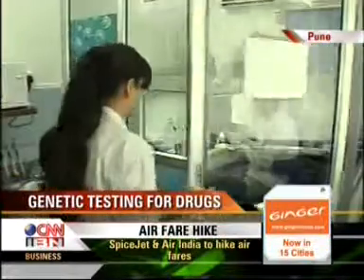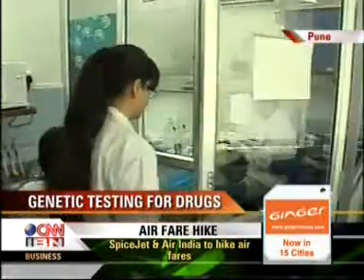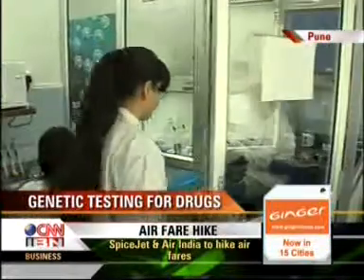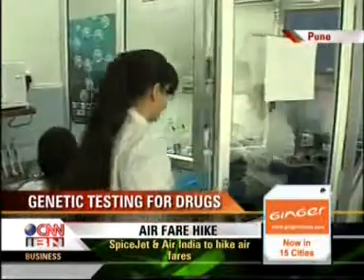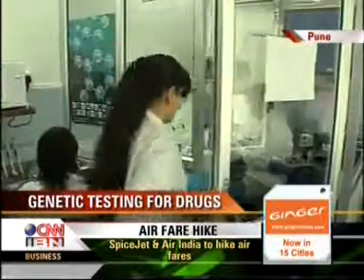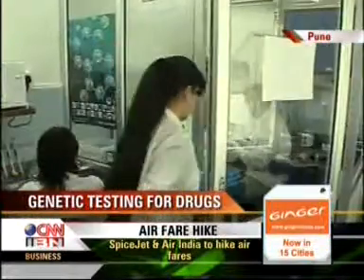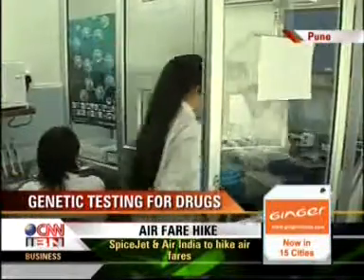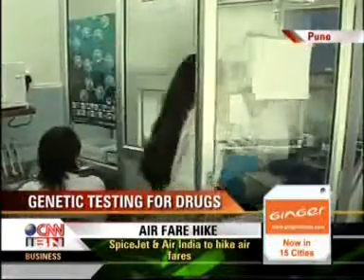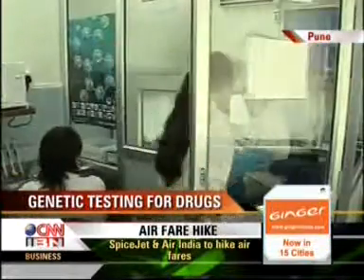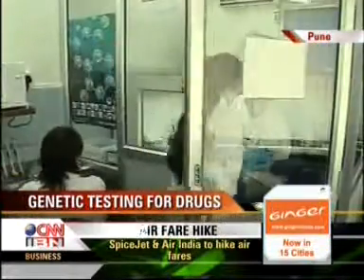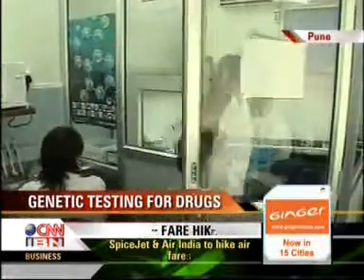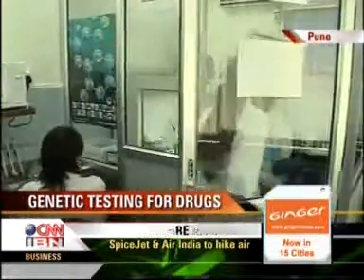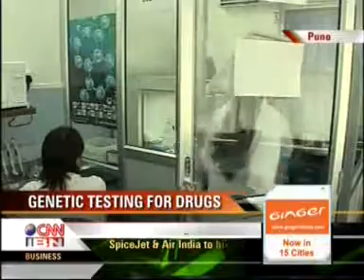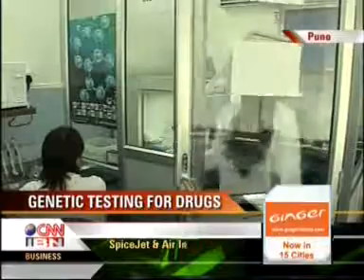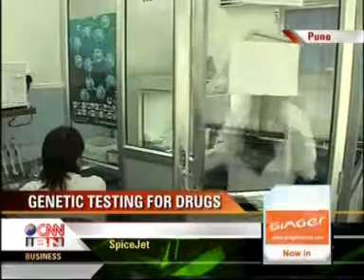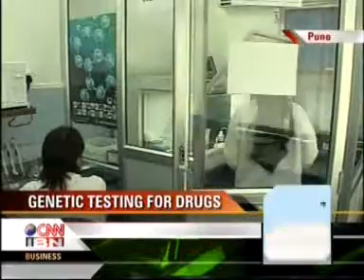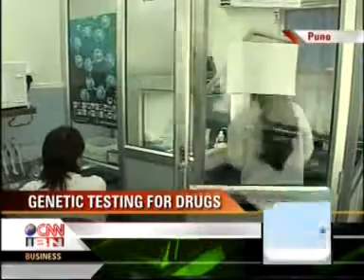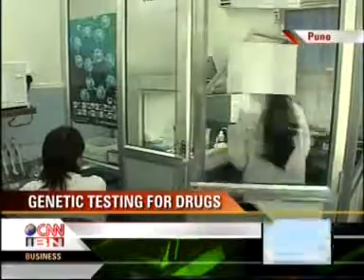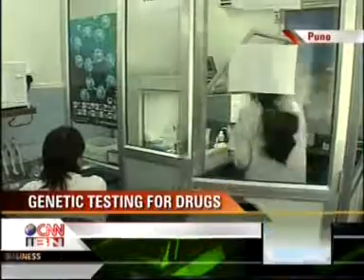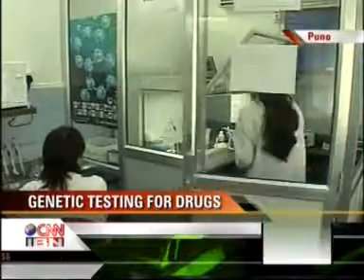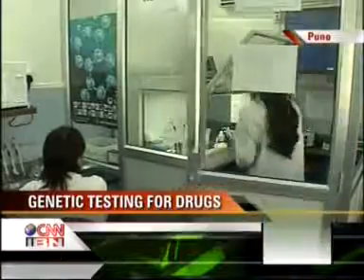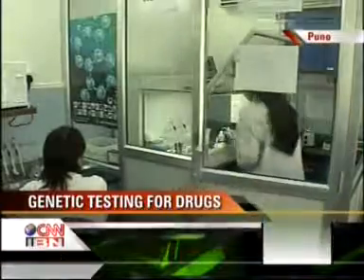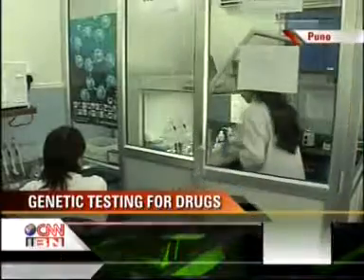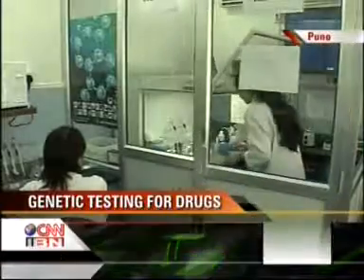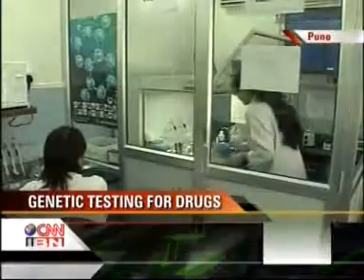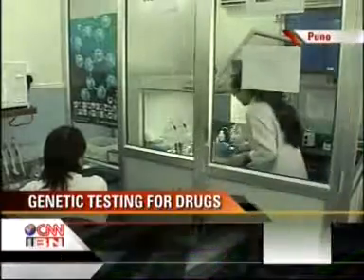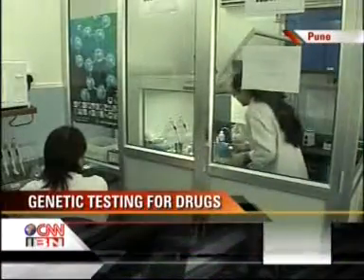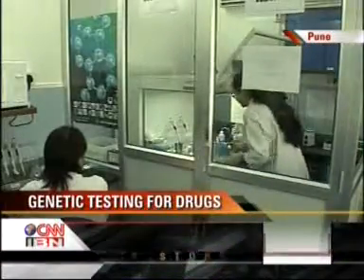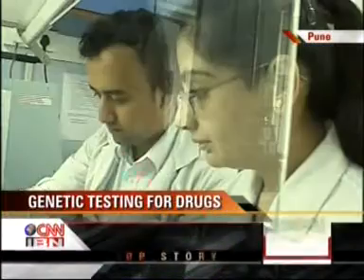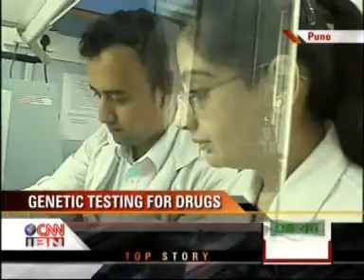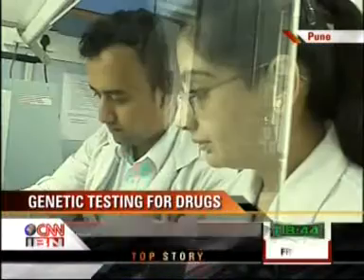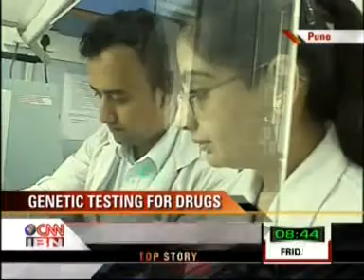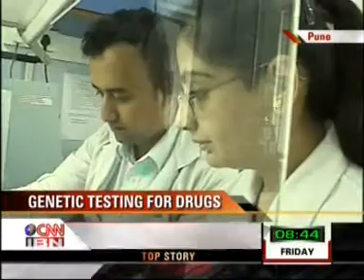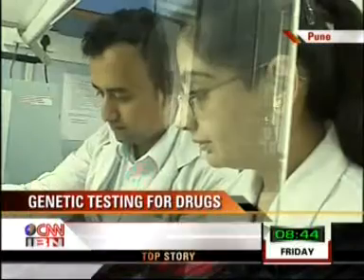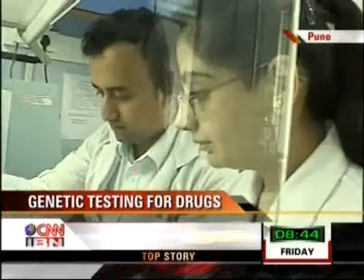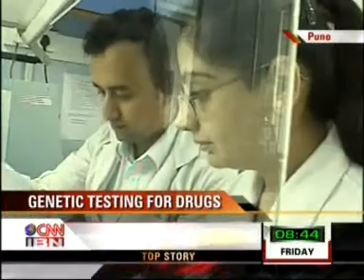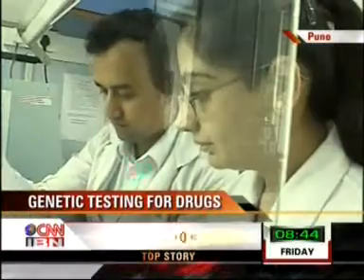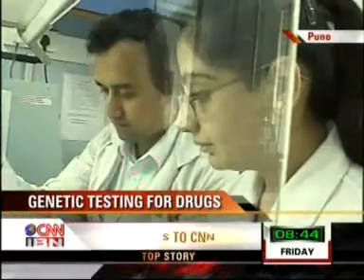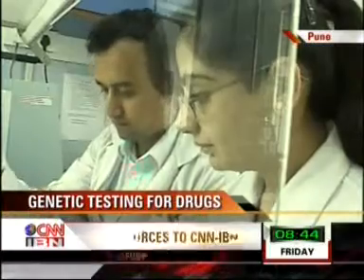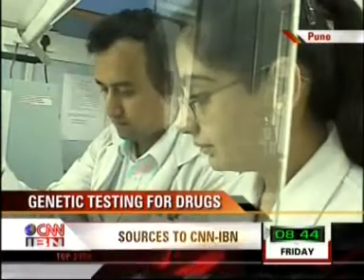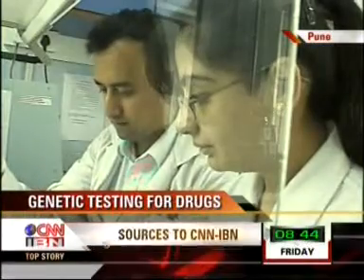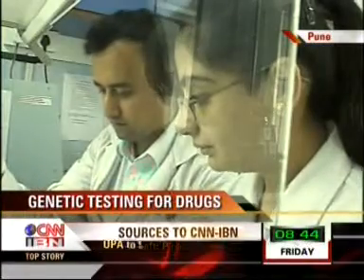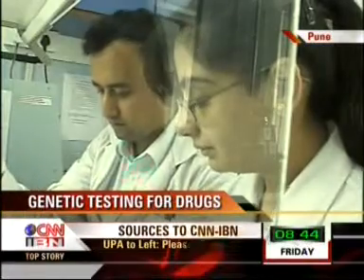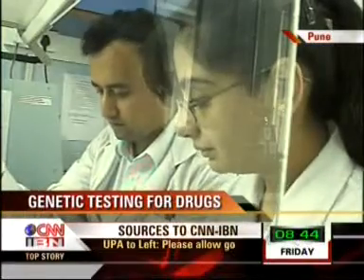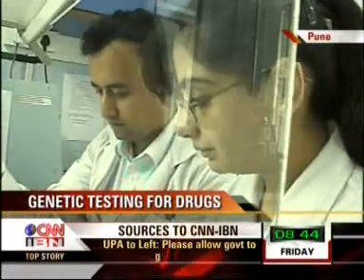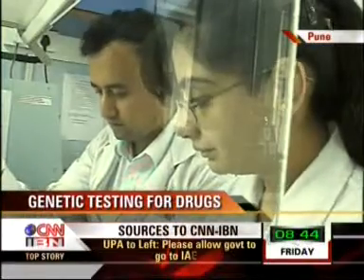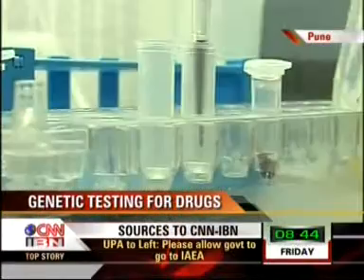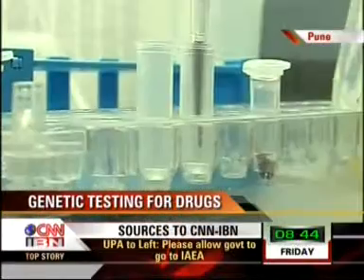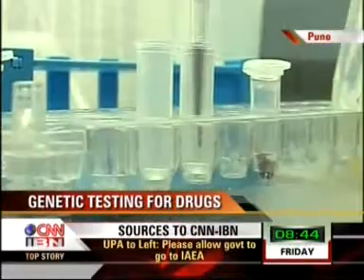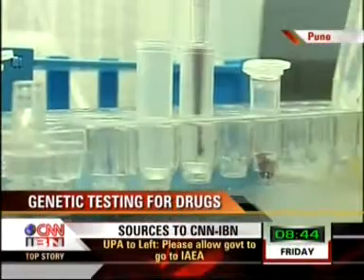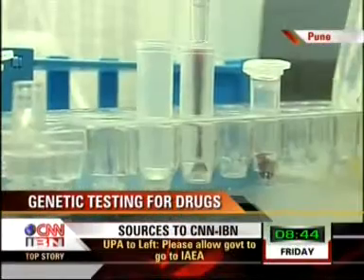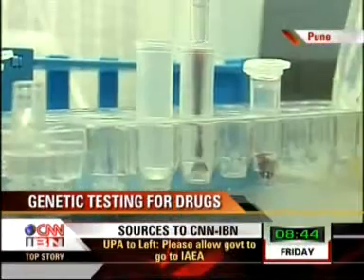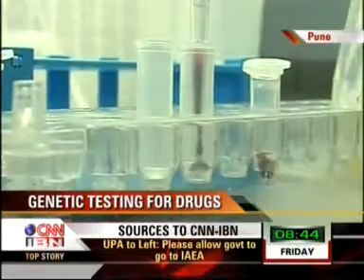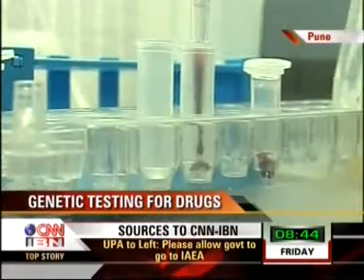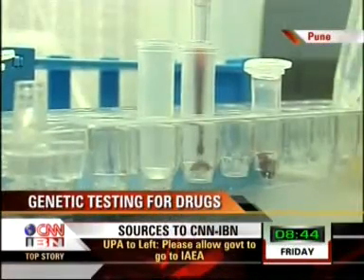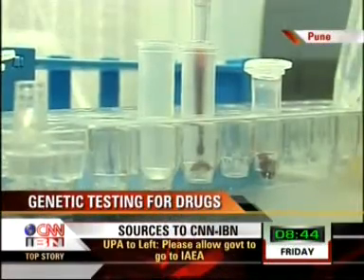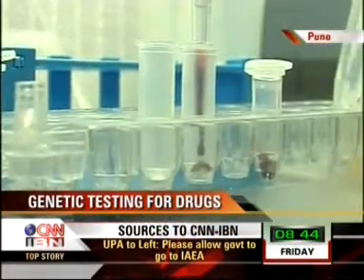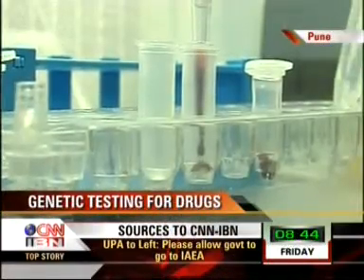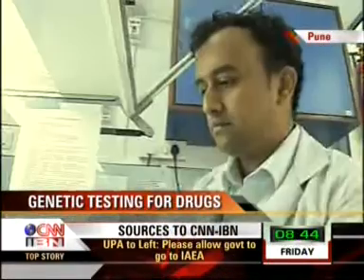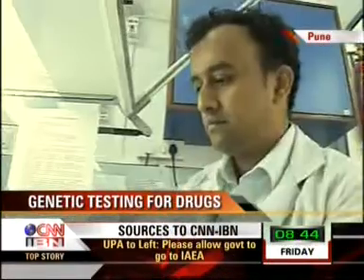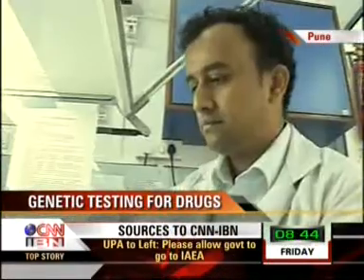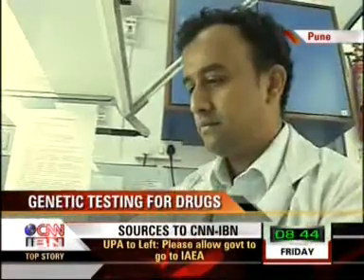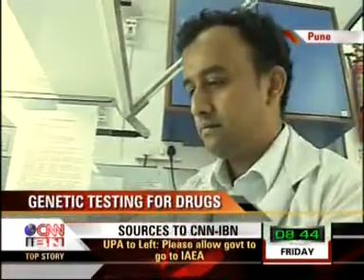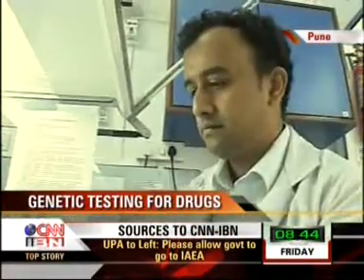There are few clinics in India that conduct this test. The test can cost anywhere between Rs. 1,750 to Rs. 3,000.